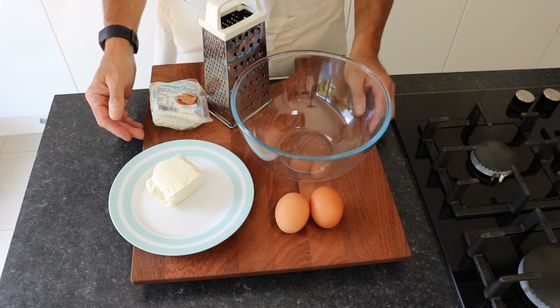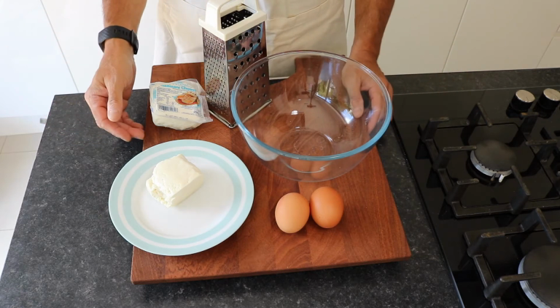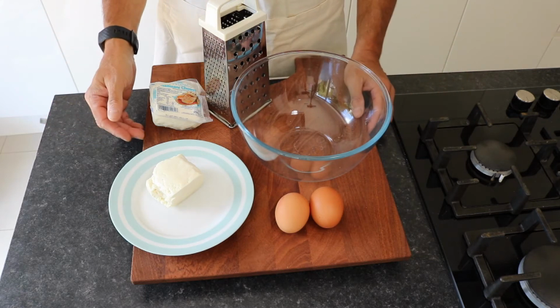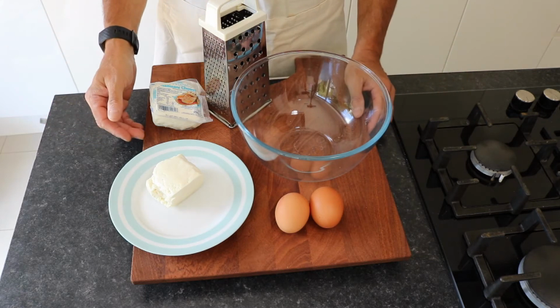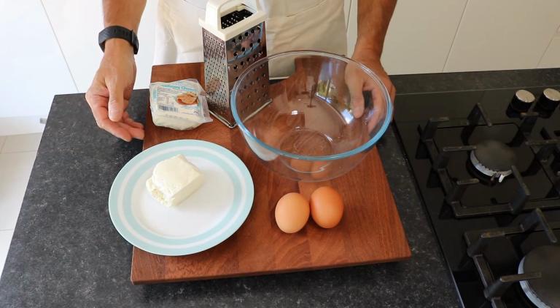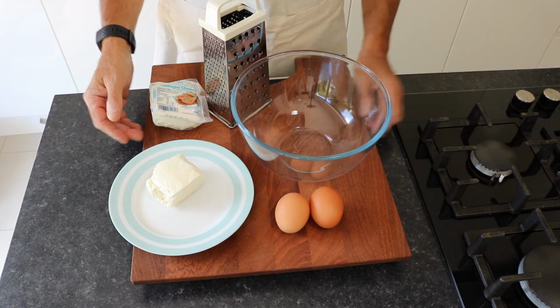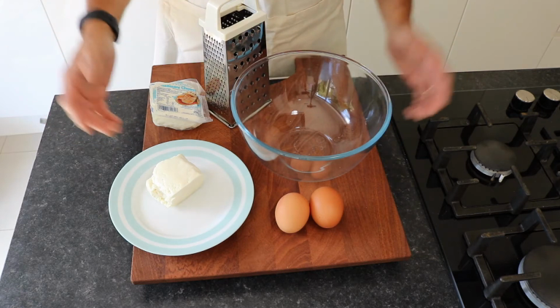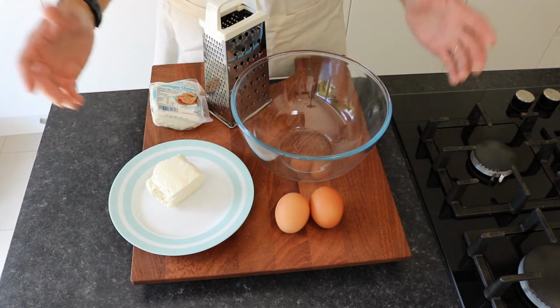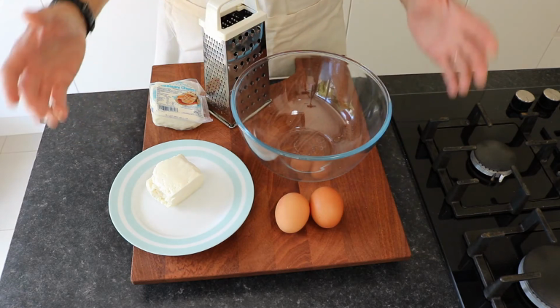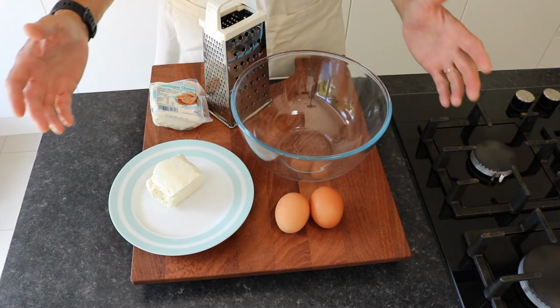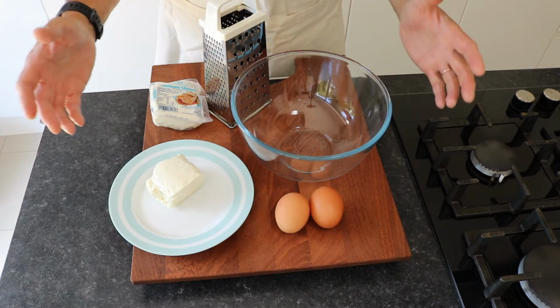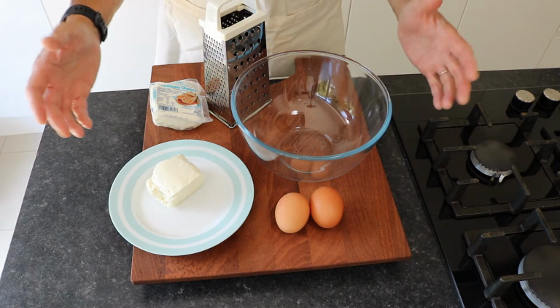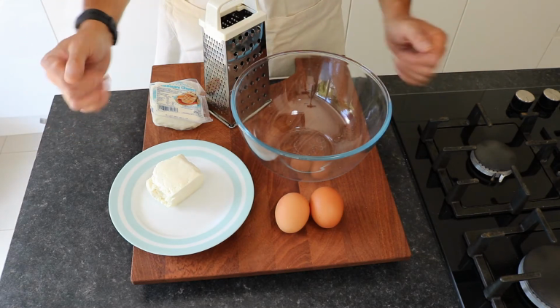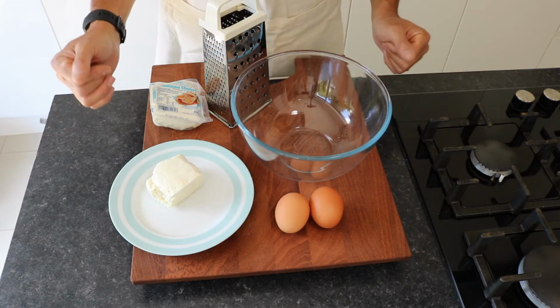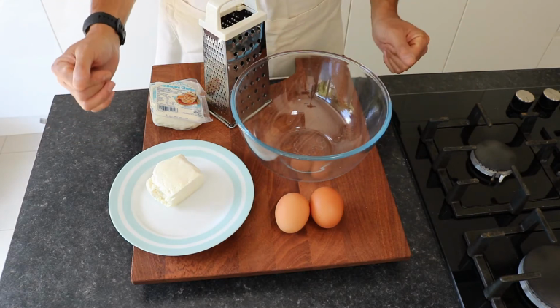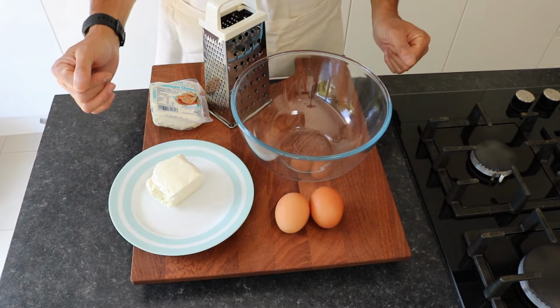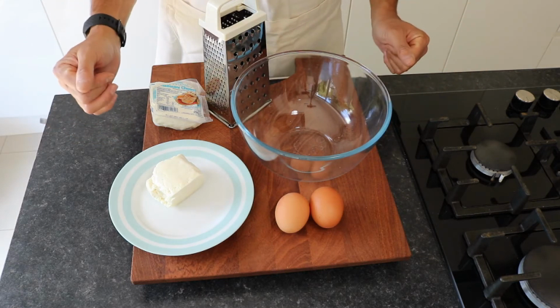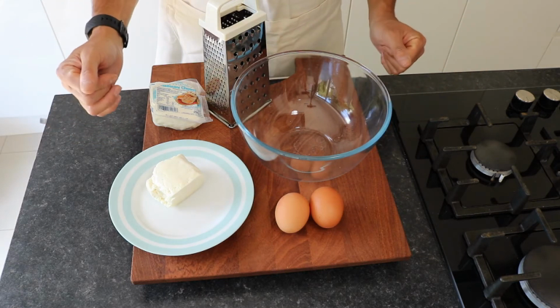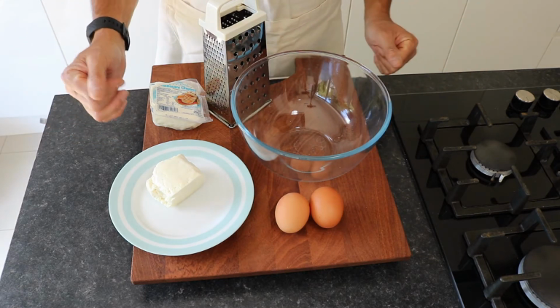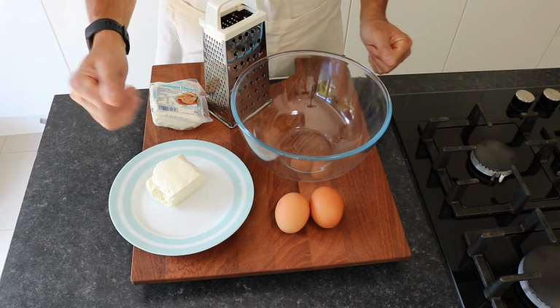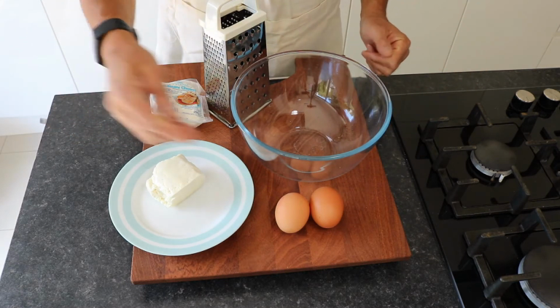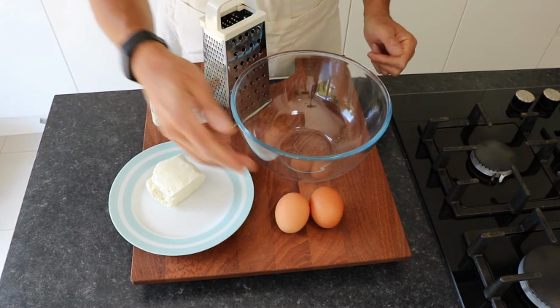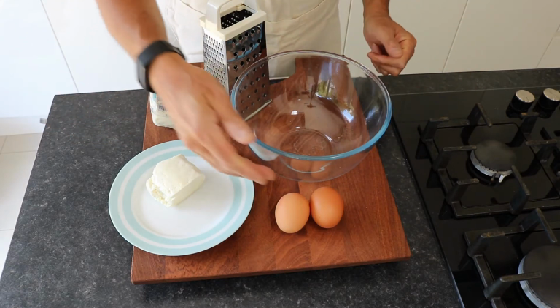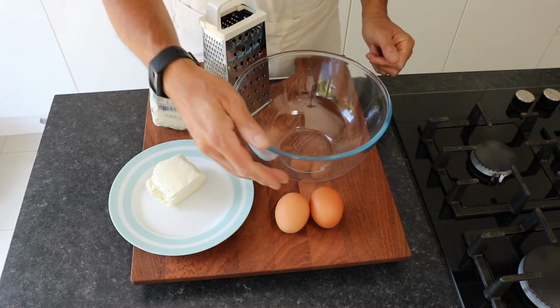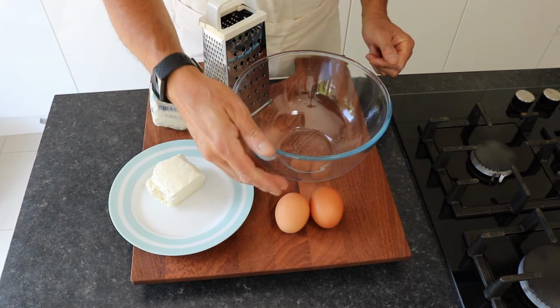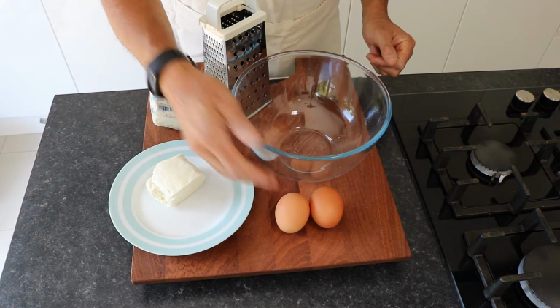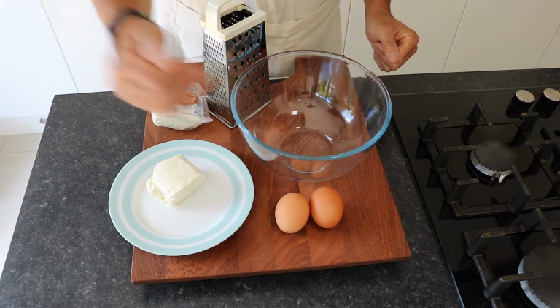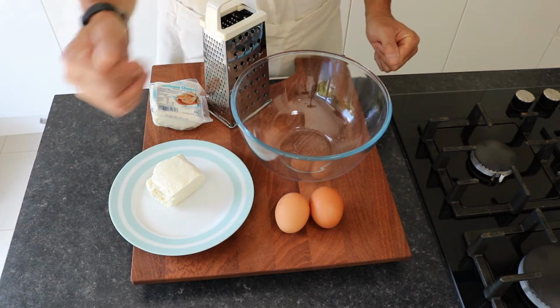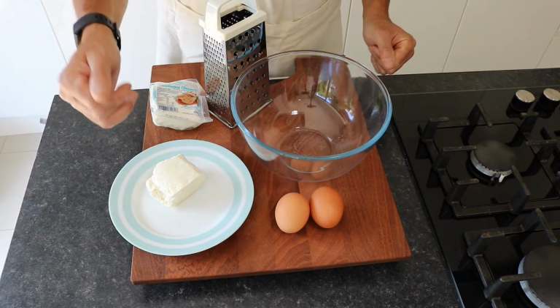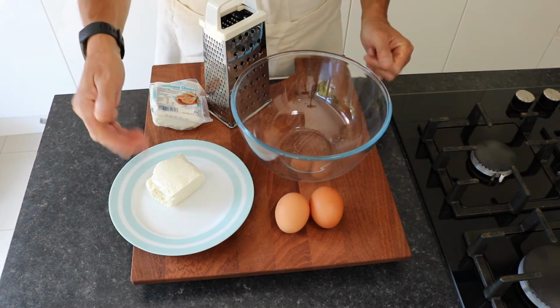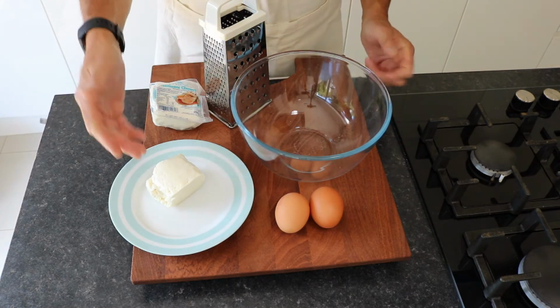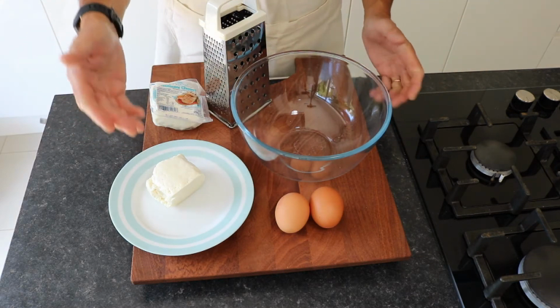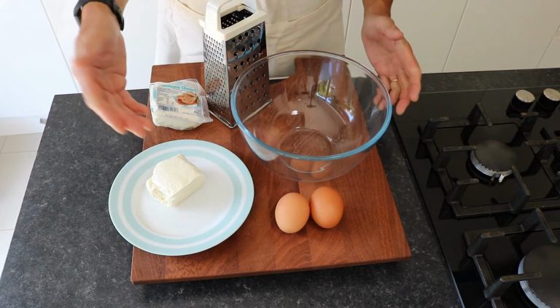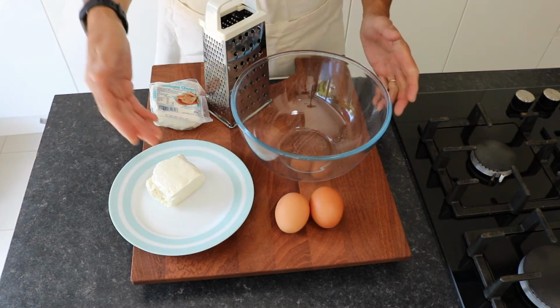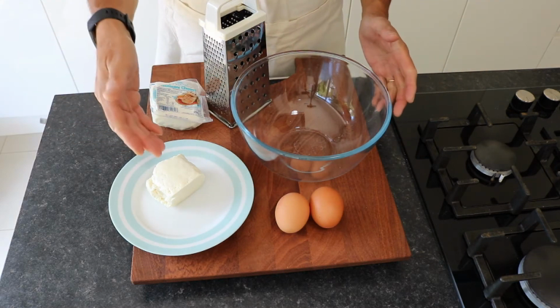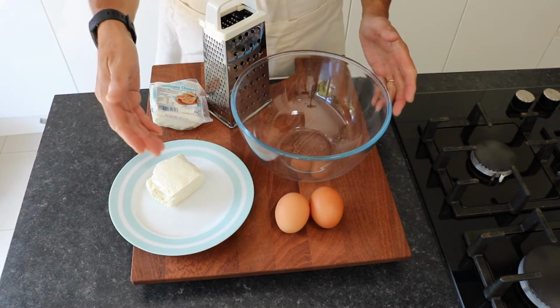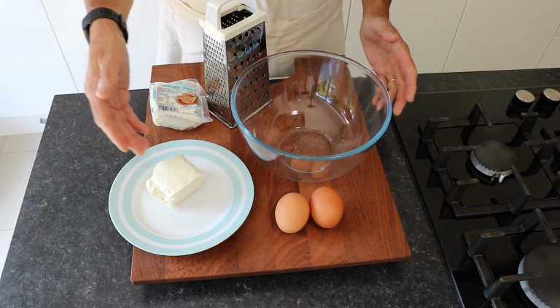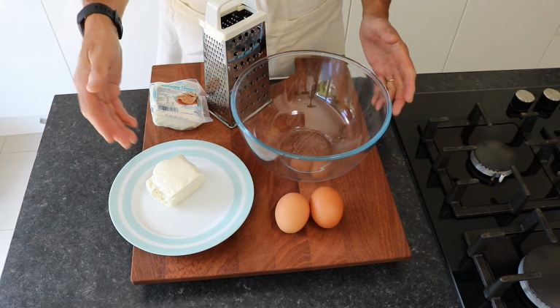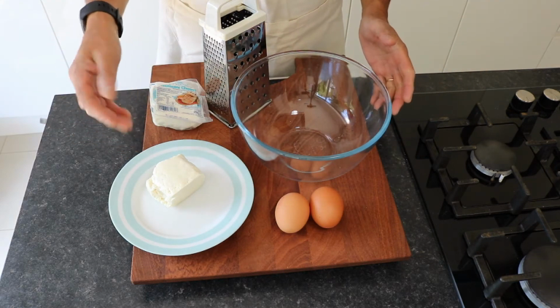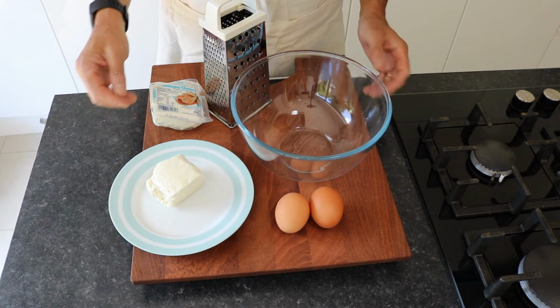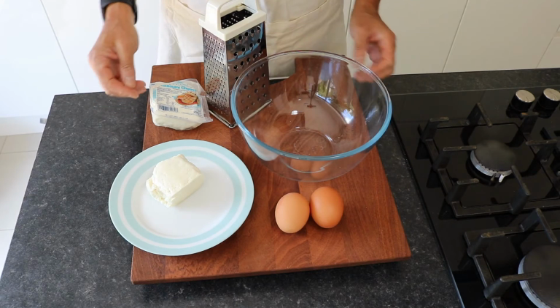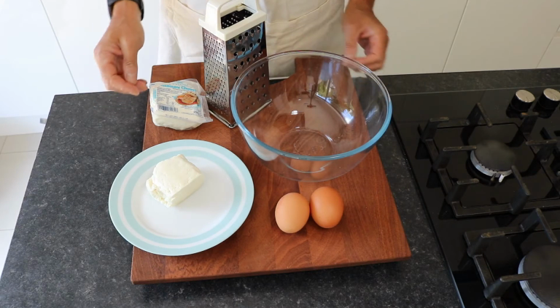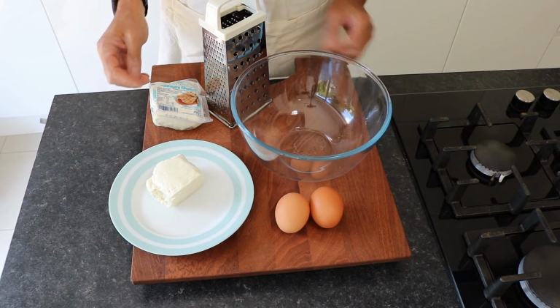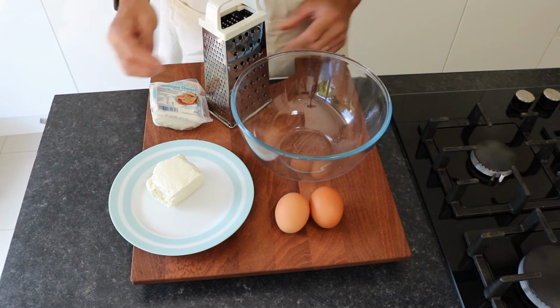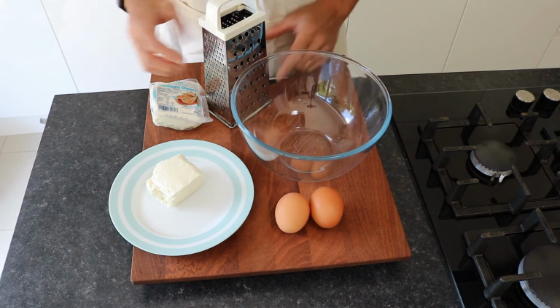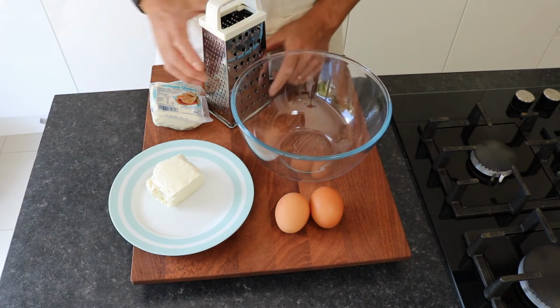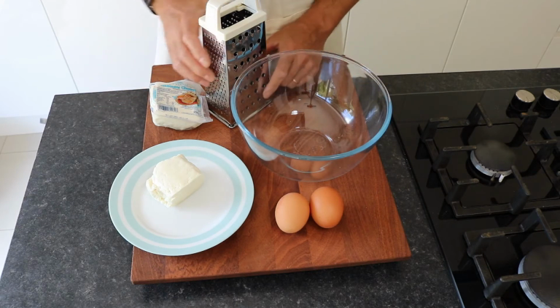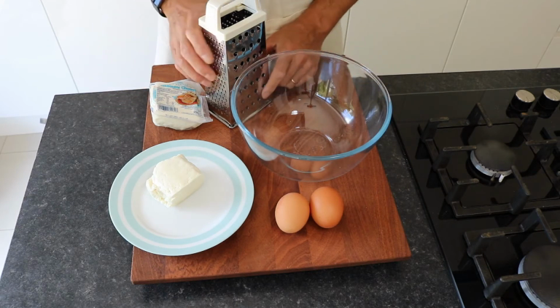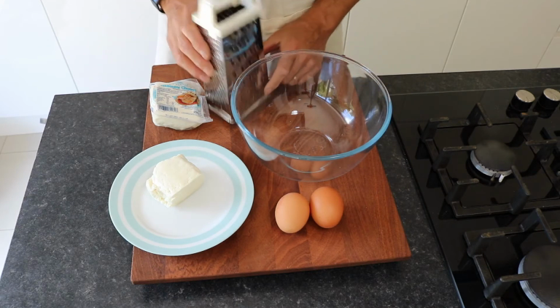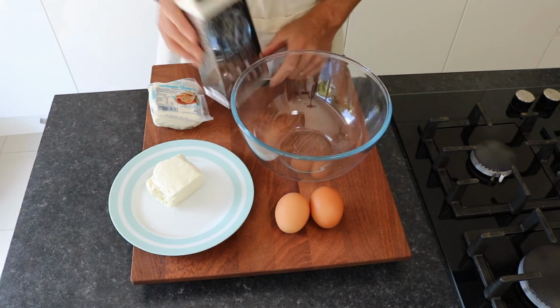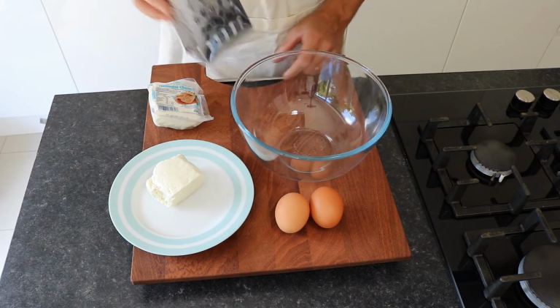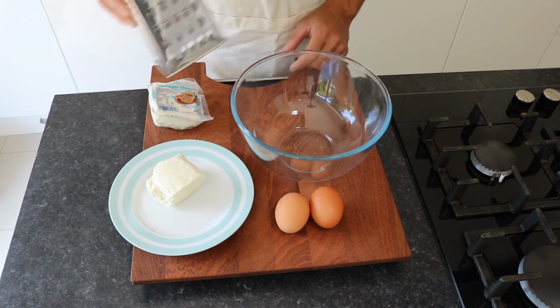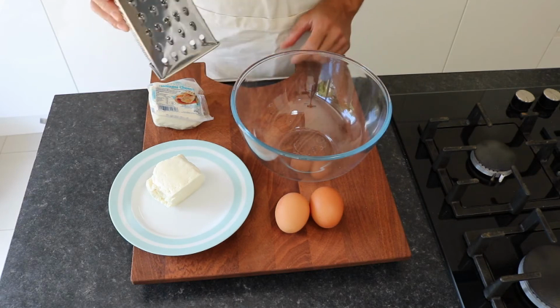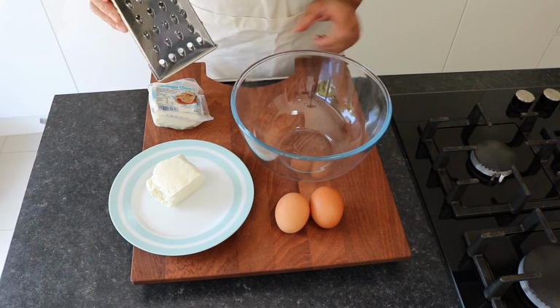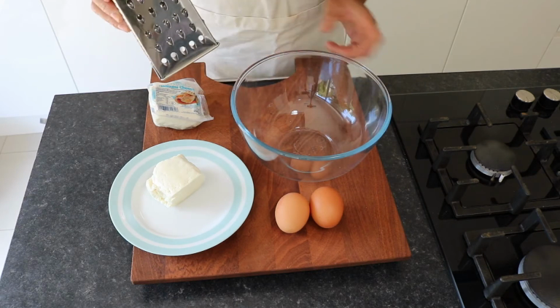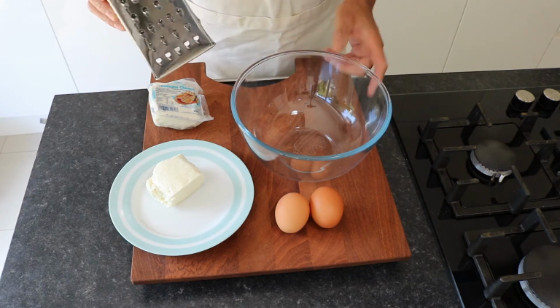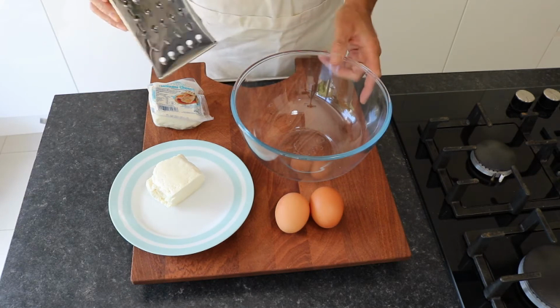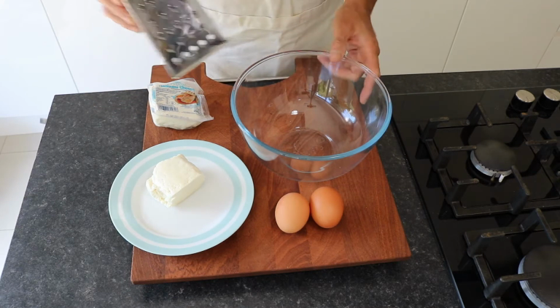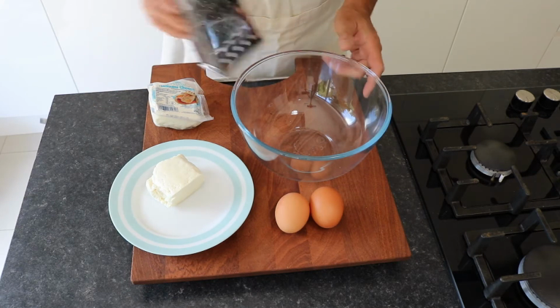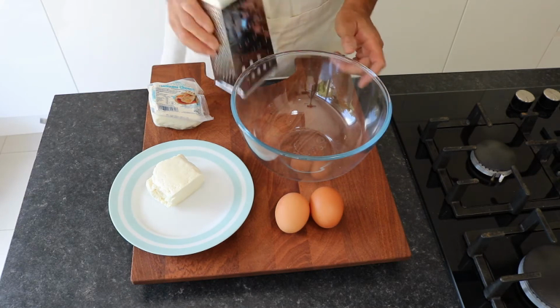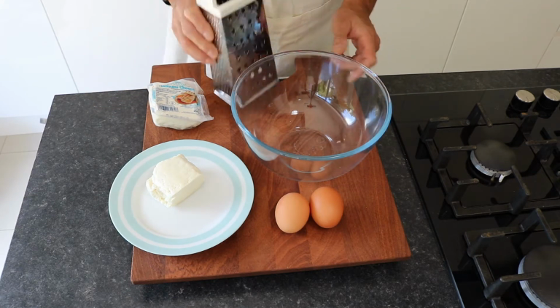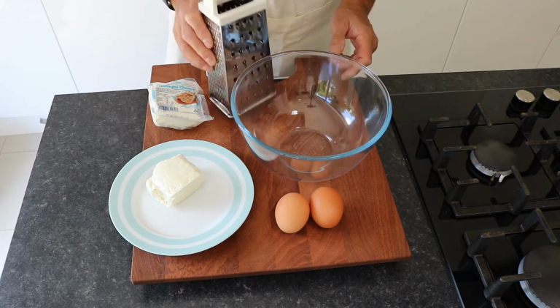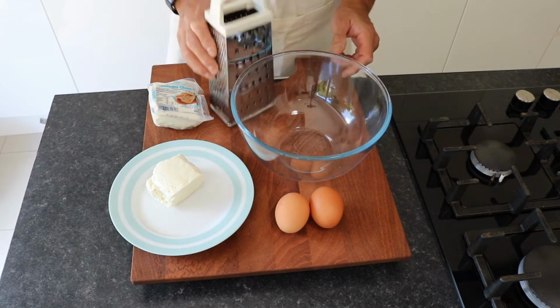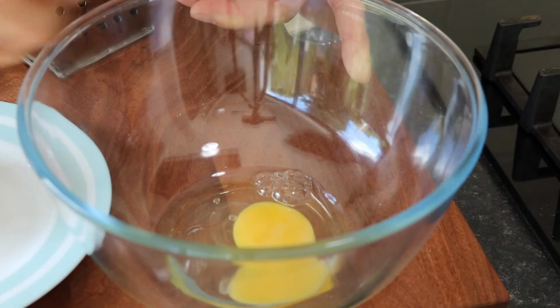All you require is two eggs, a packet of hellumi or hellim, and thick sliced bread.